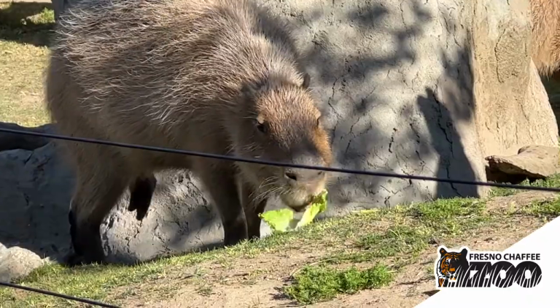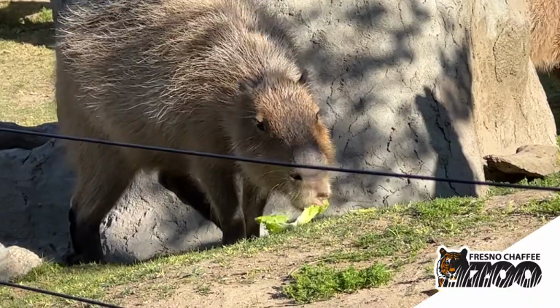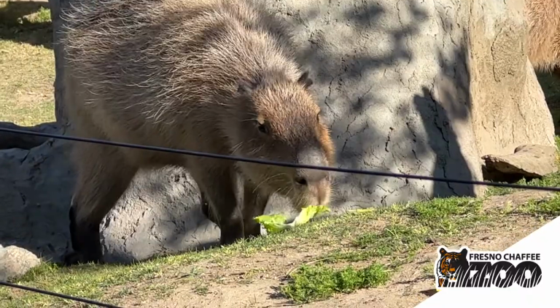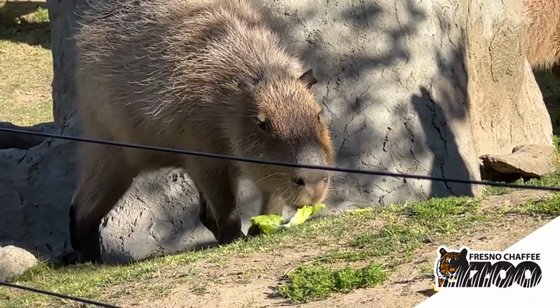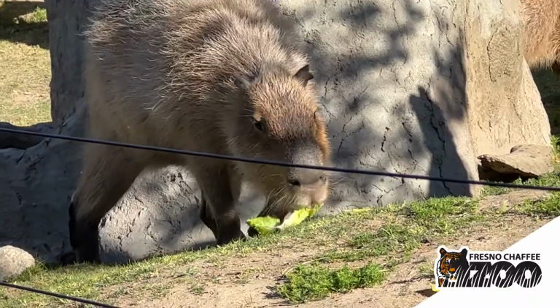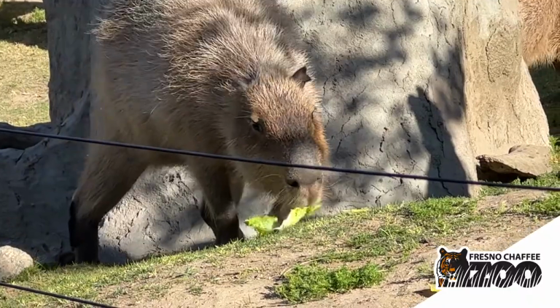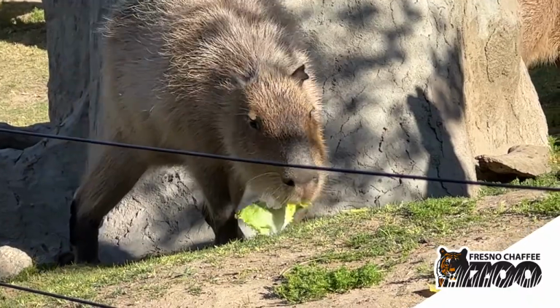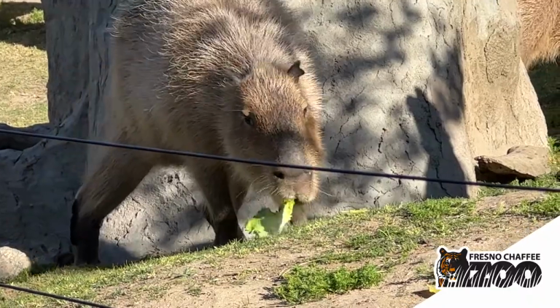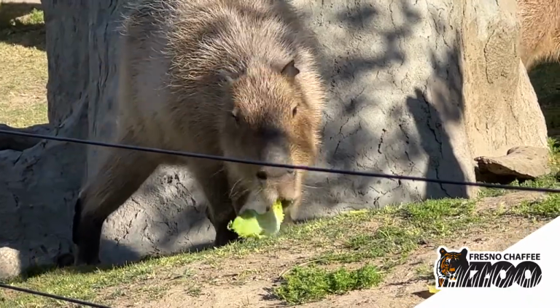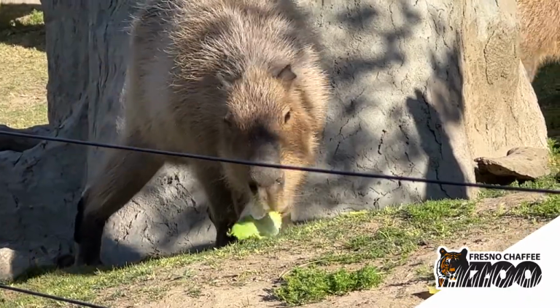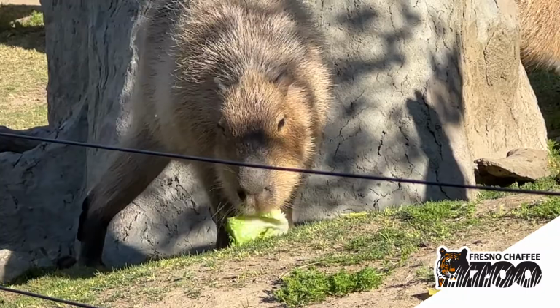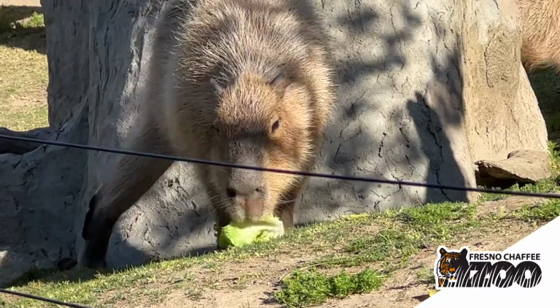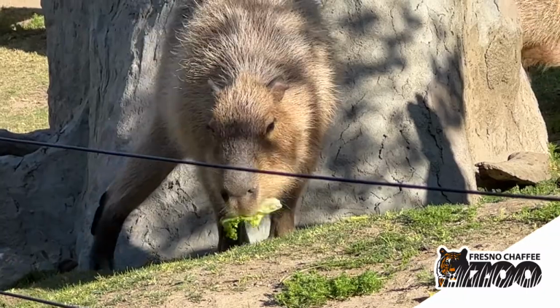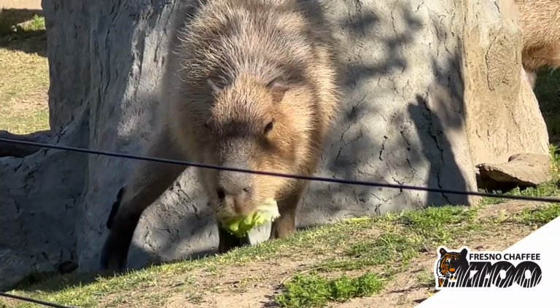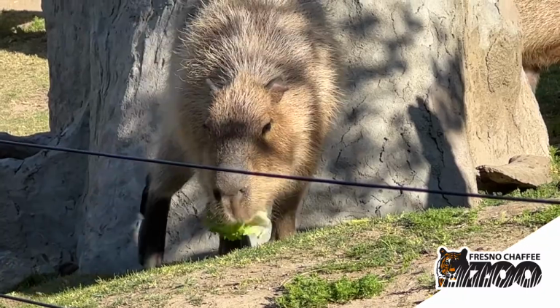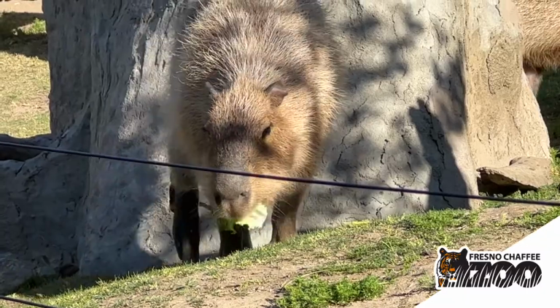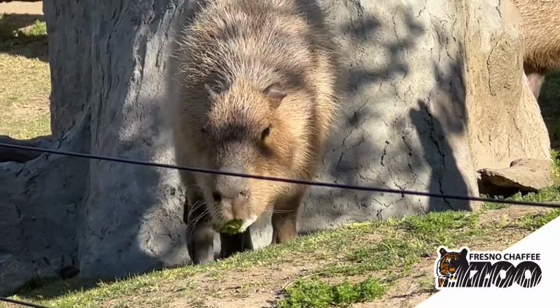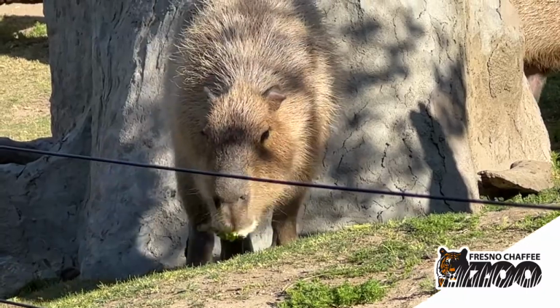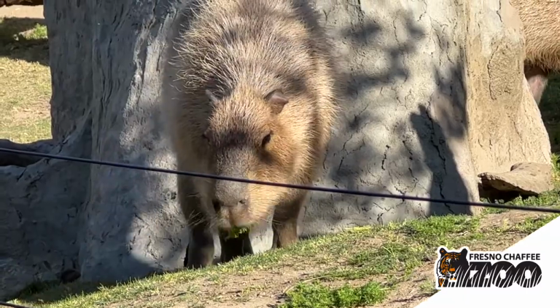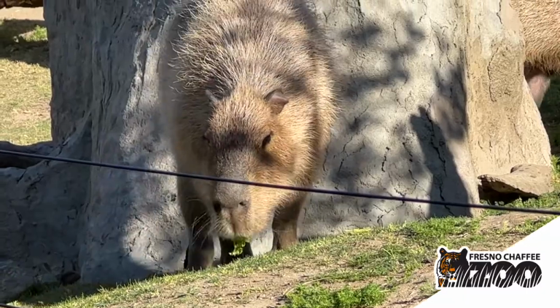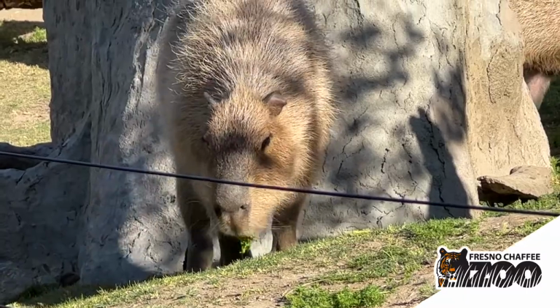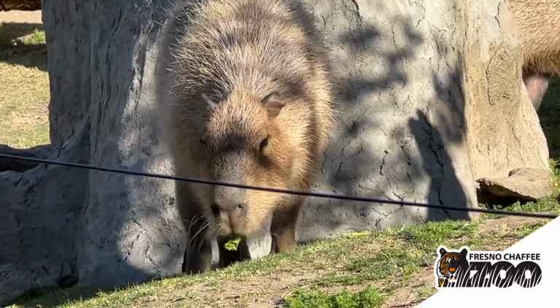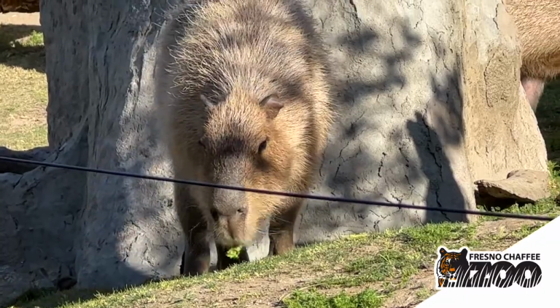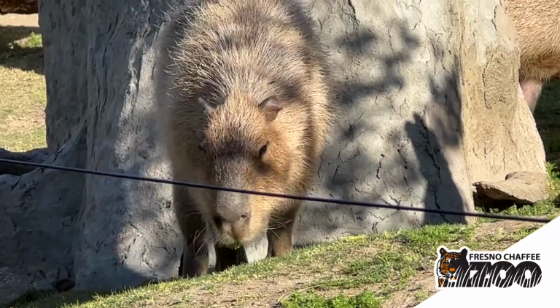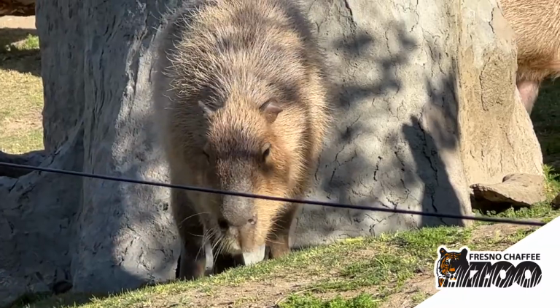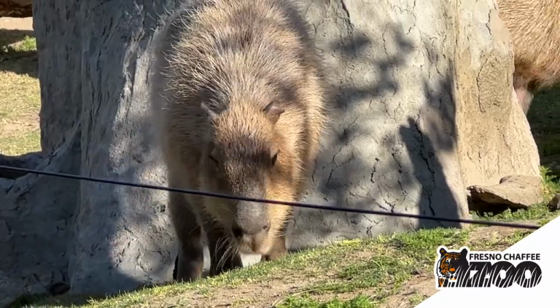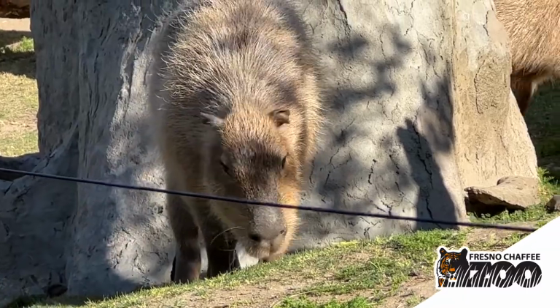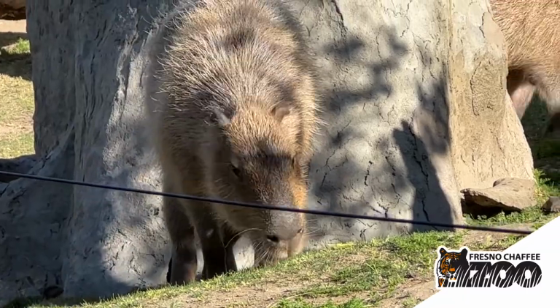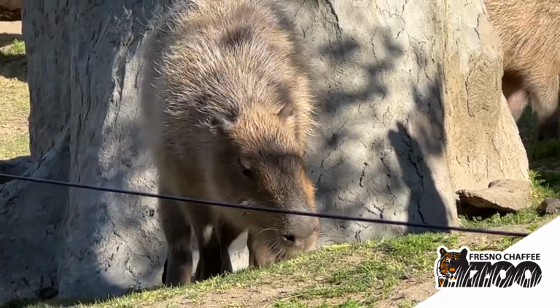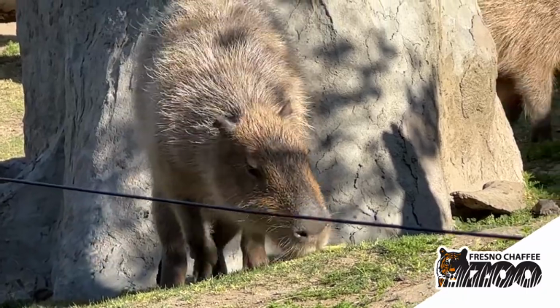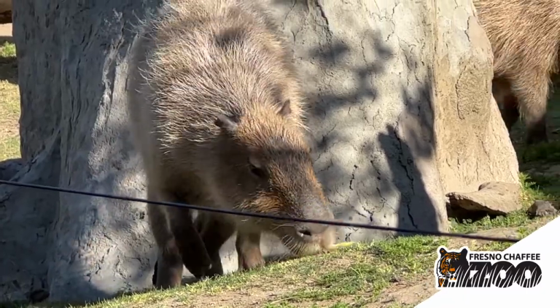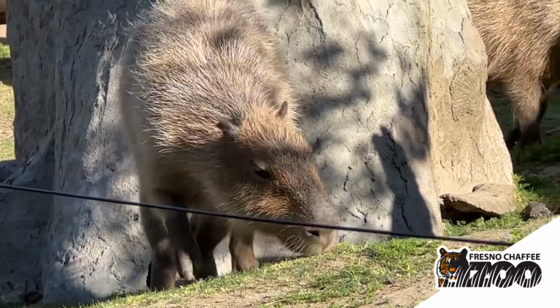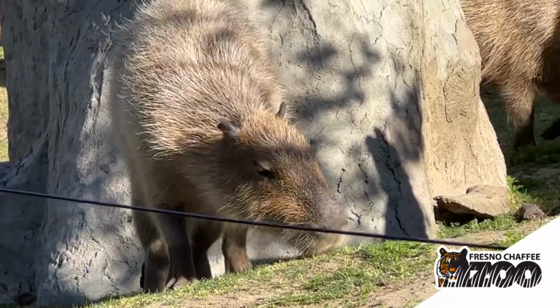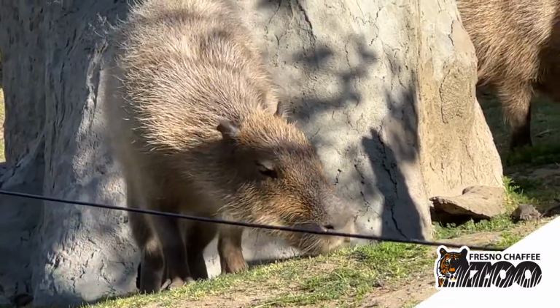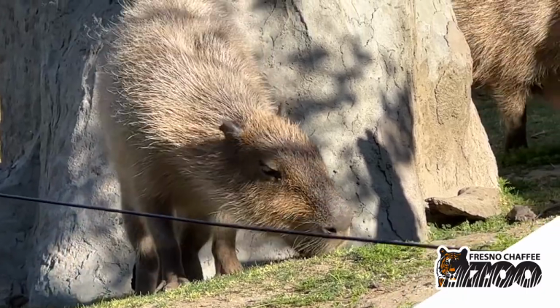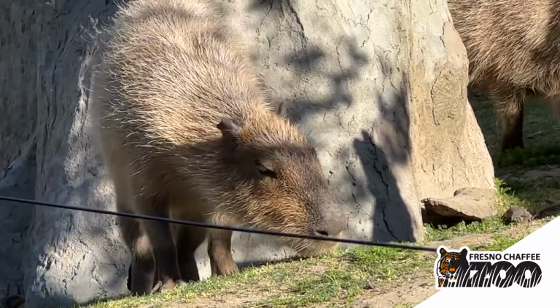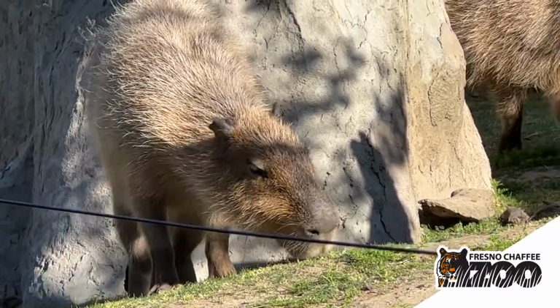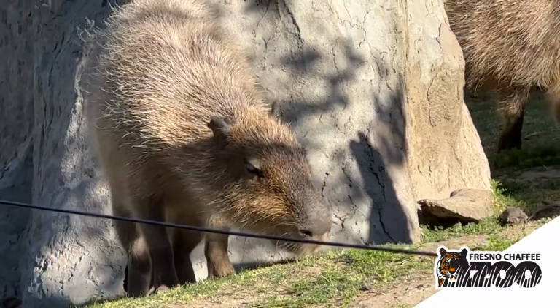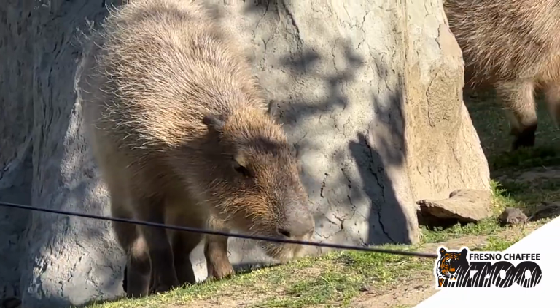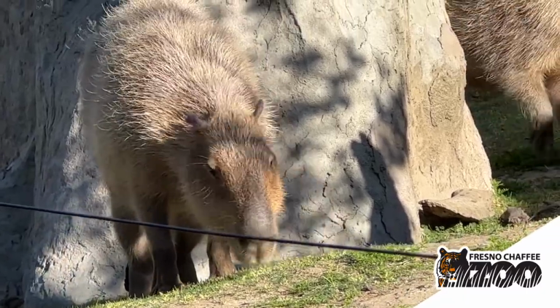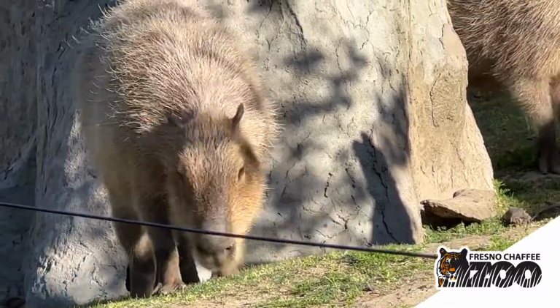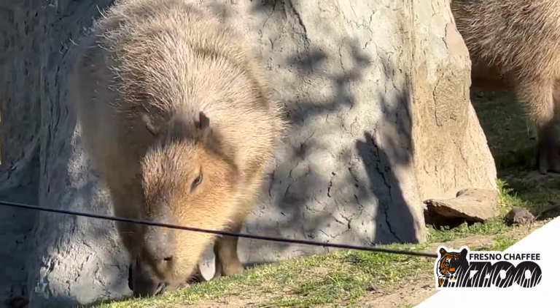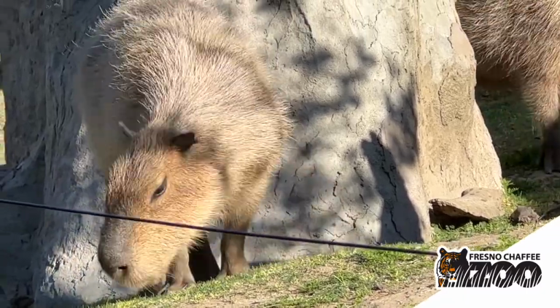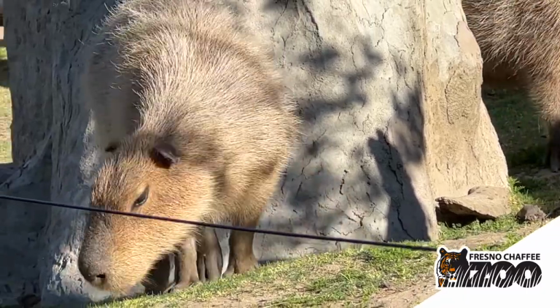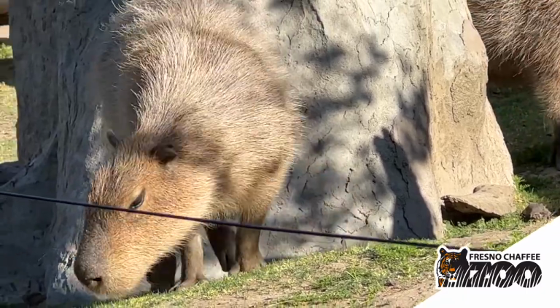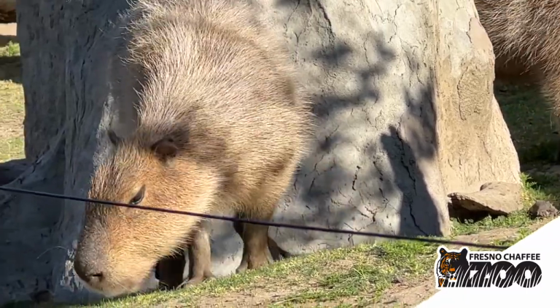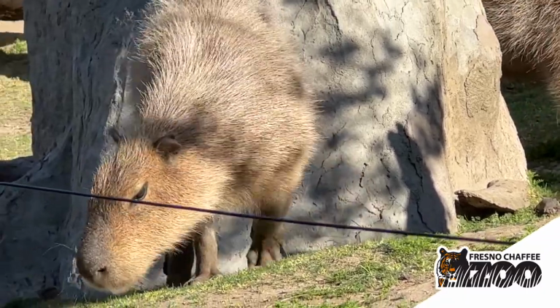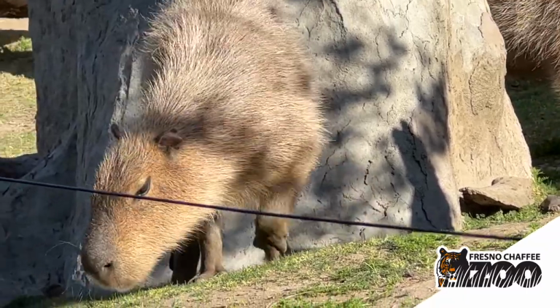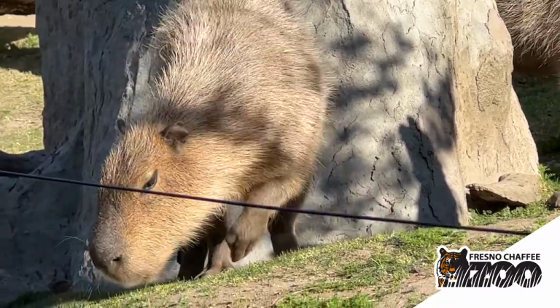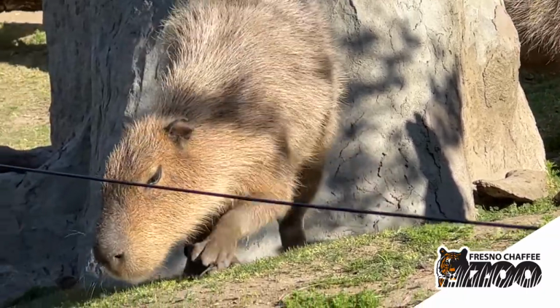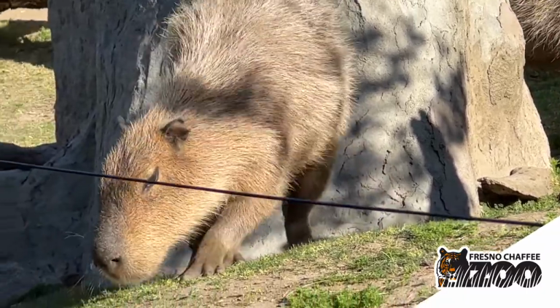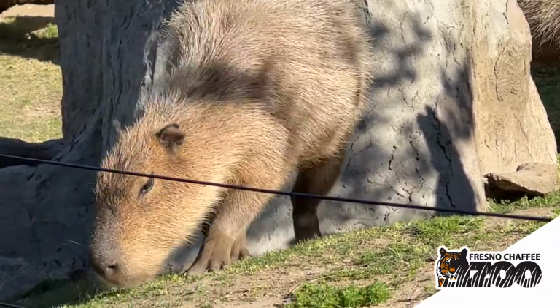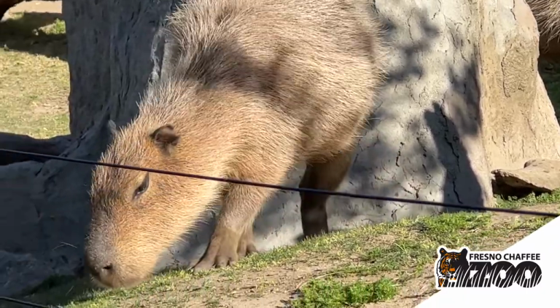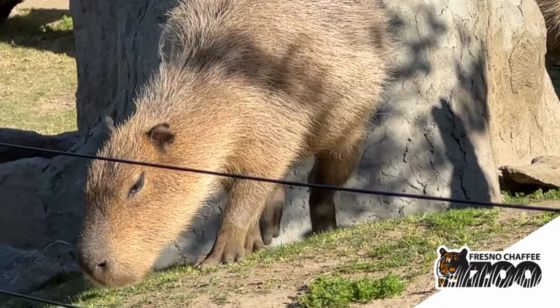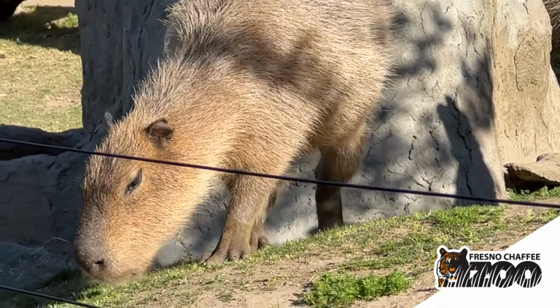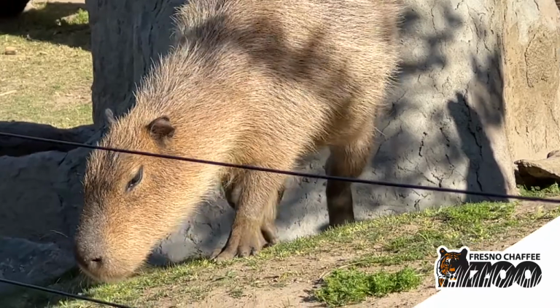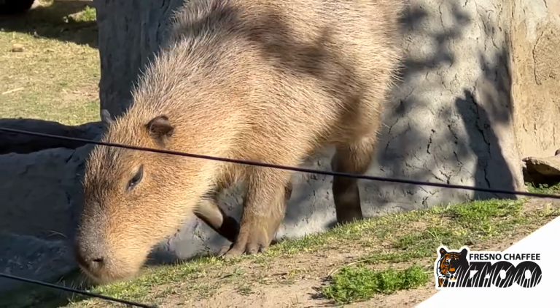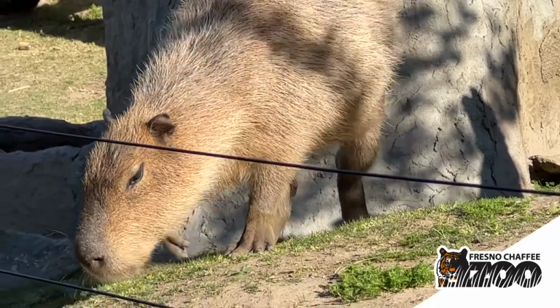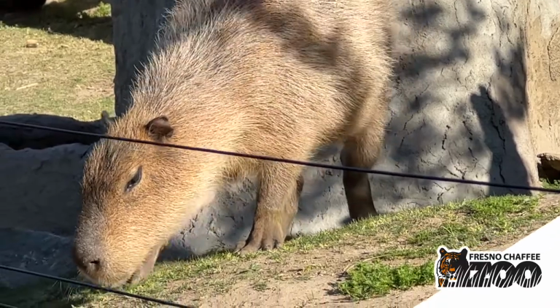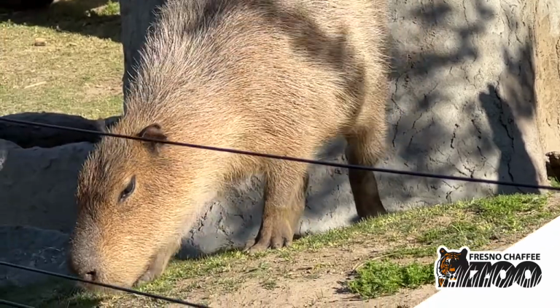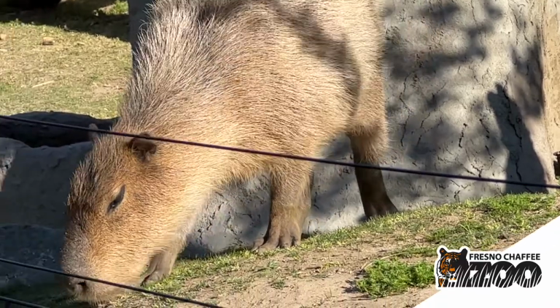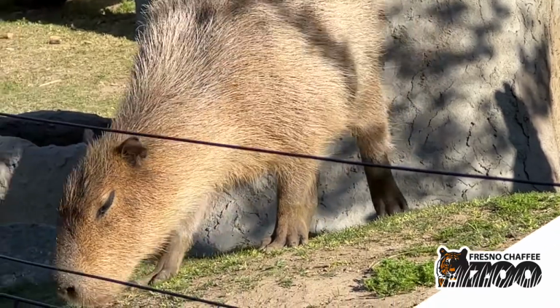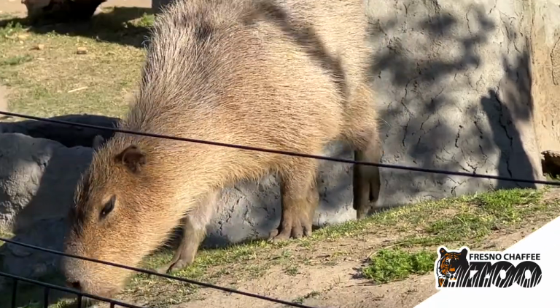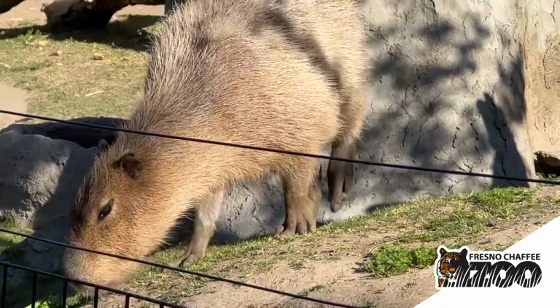Just like other rodents, they are herbivores. They don't eat meat or anything like that — they eat mostly grasses and plants.